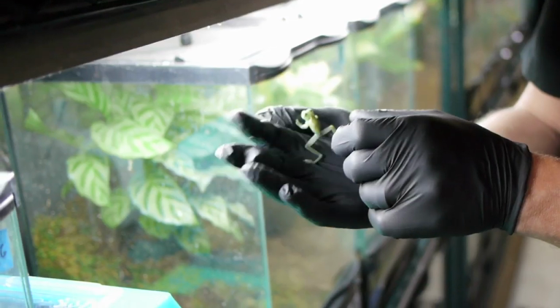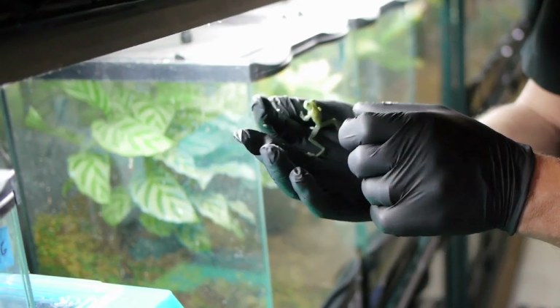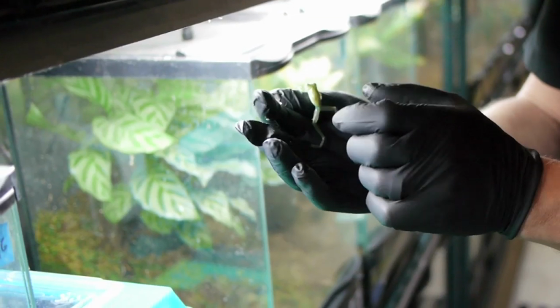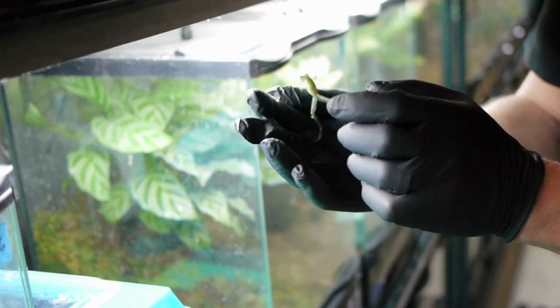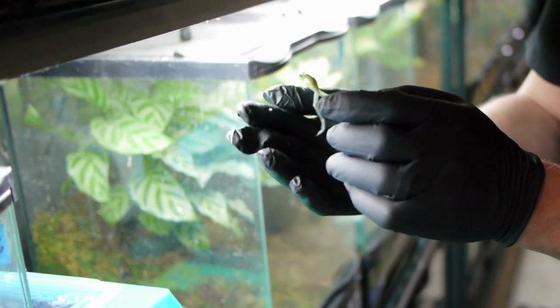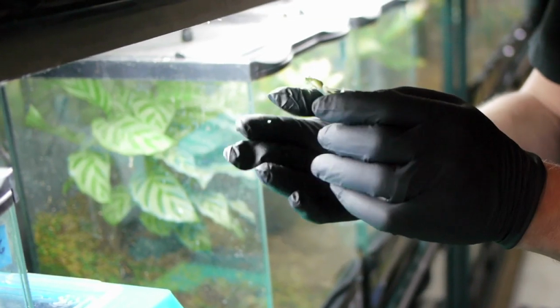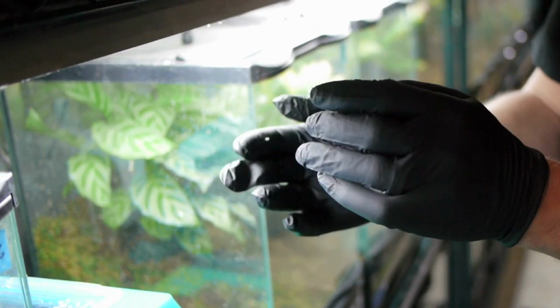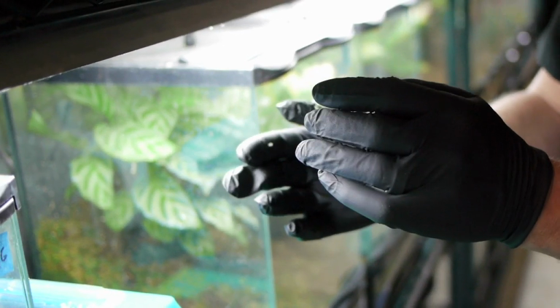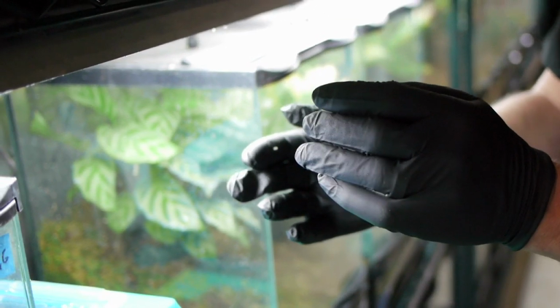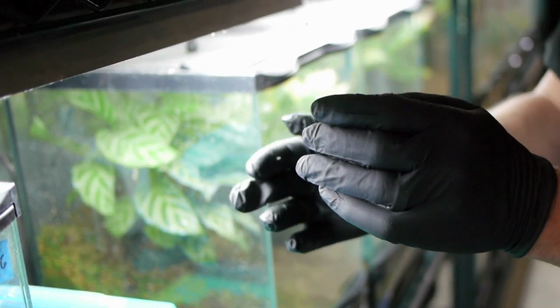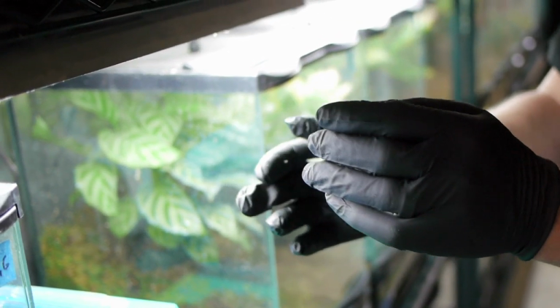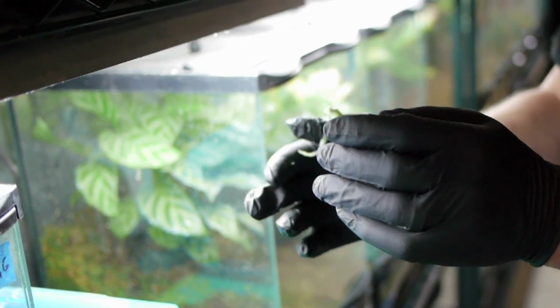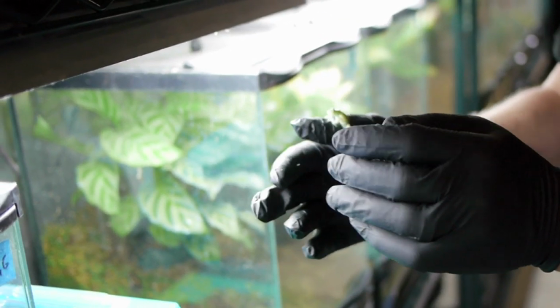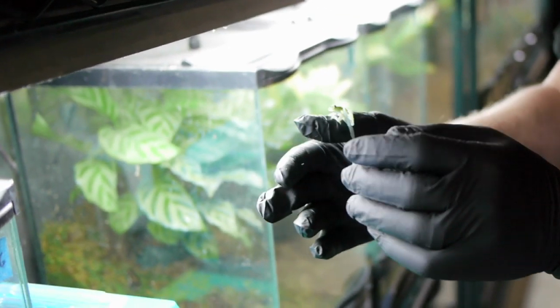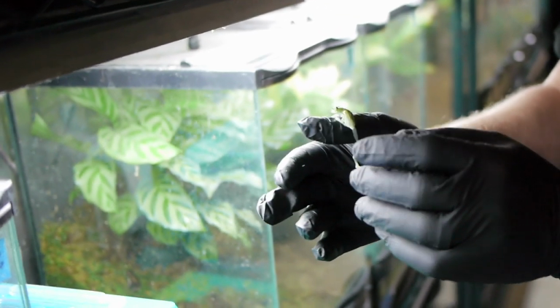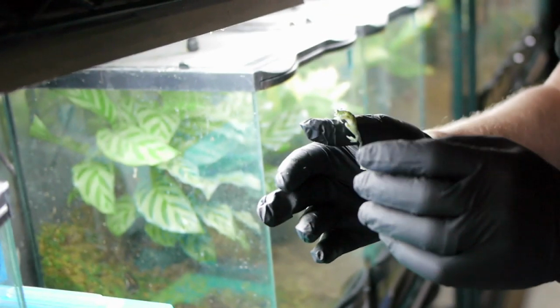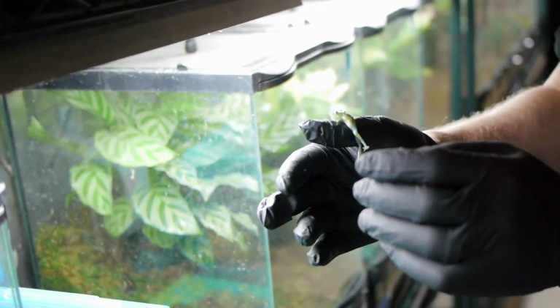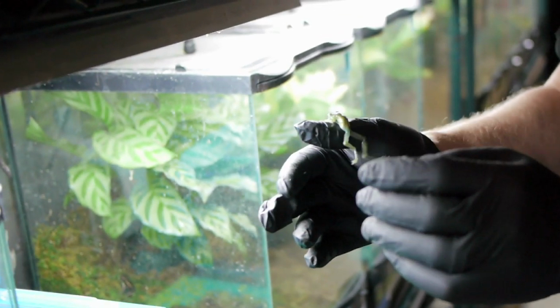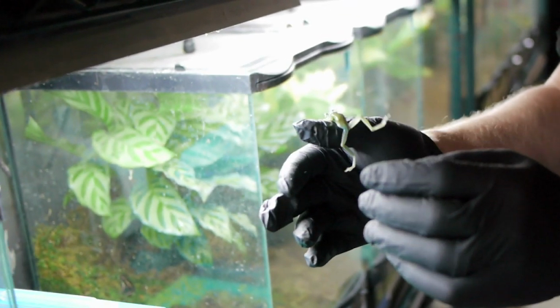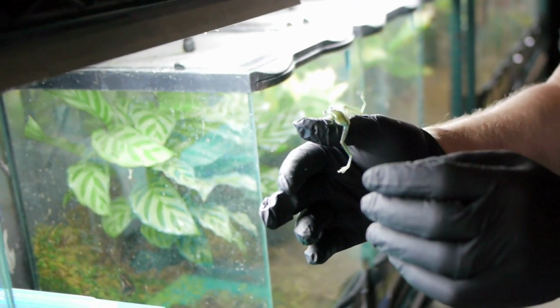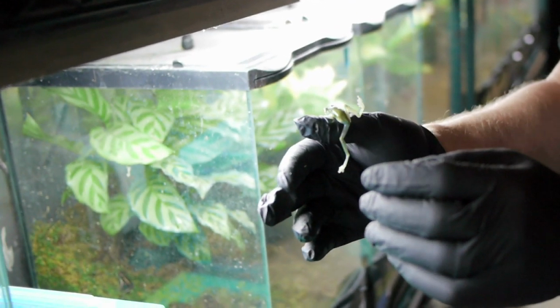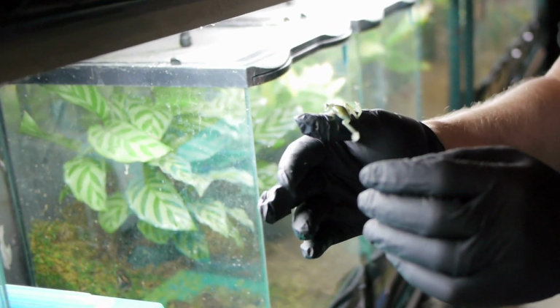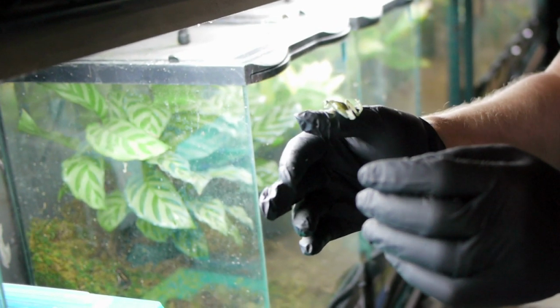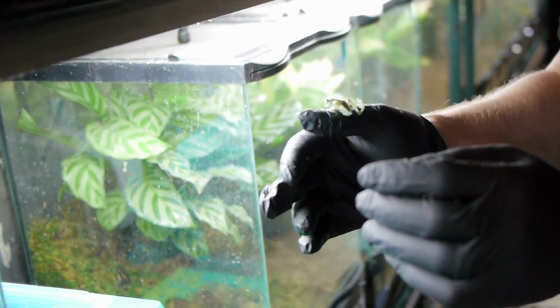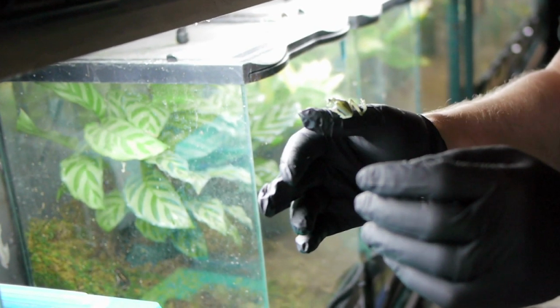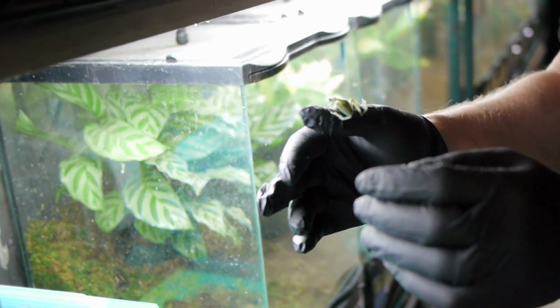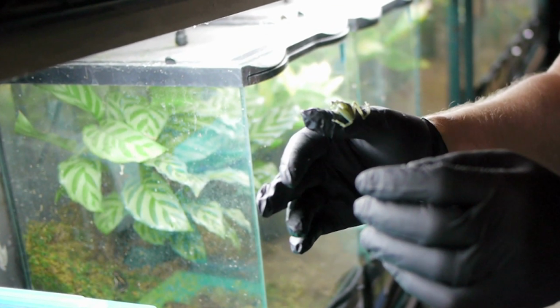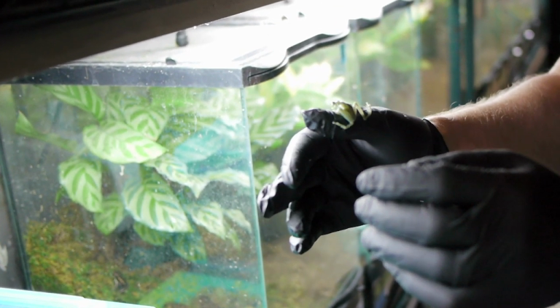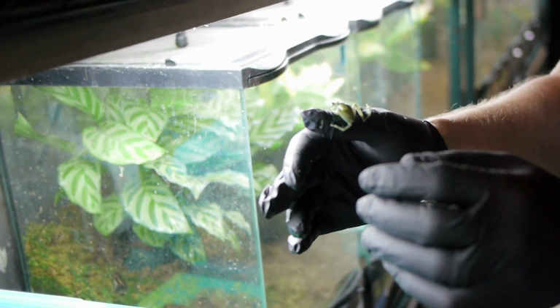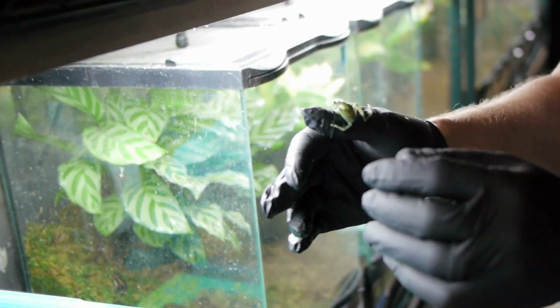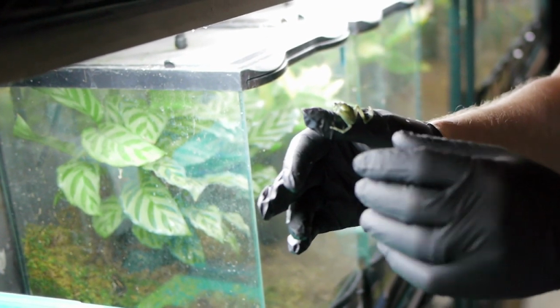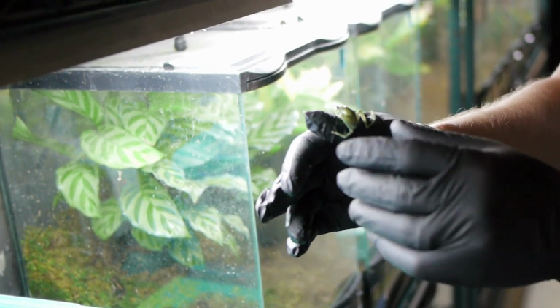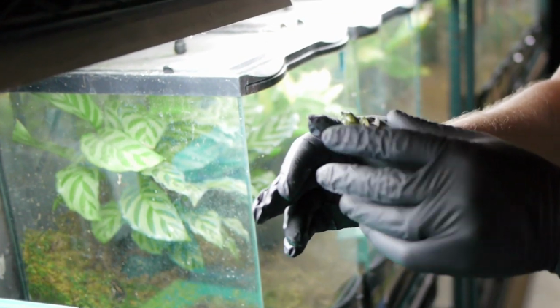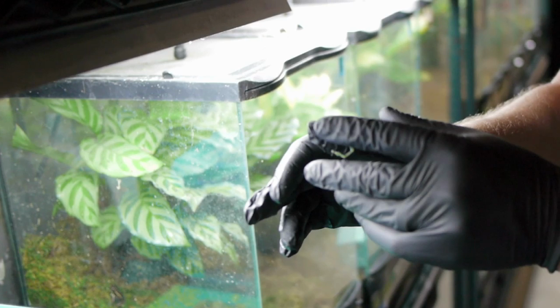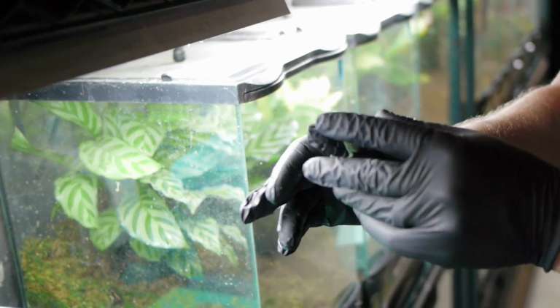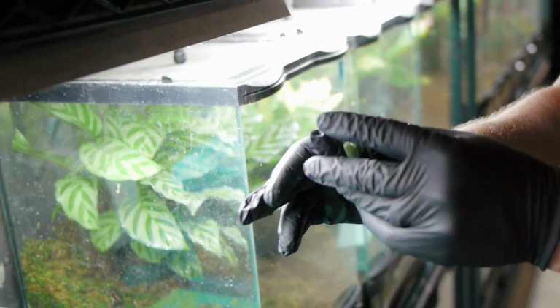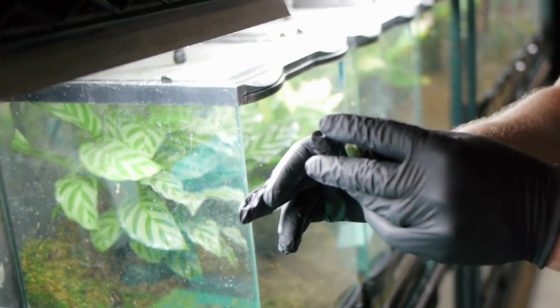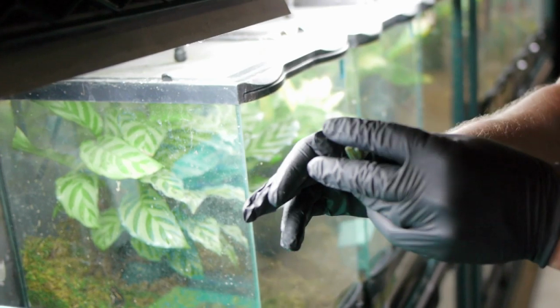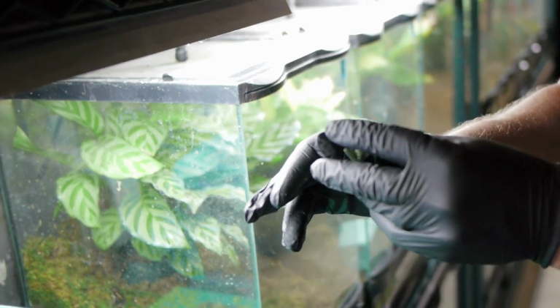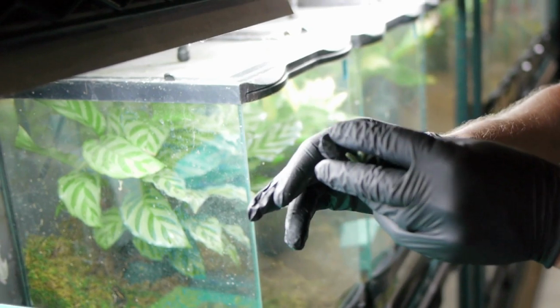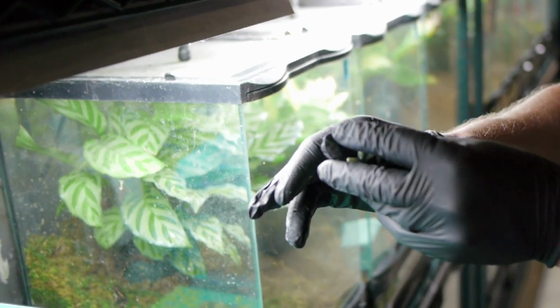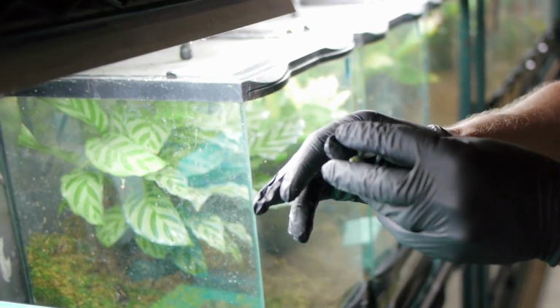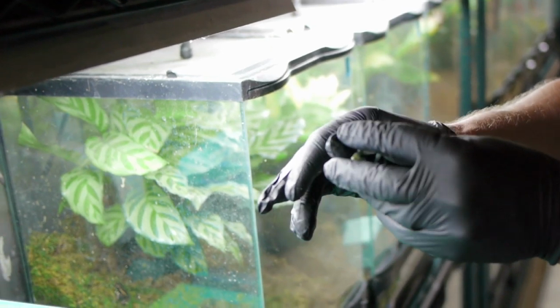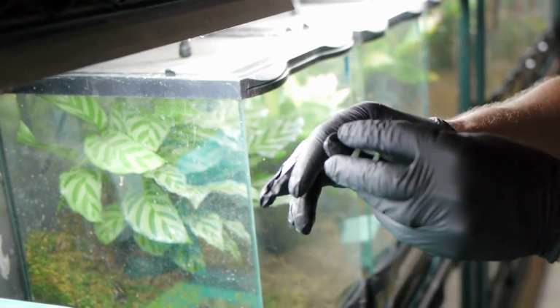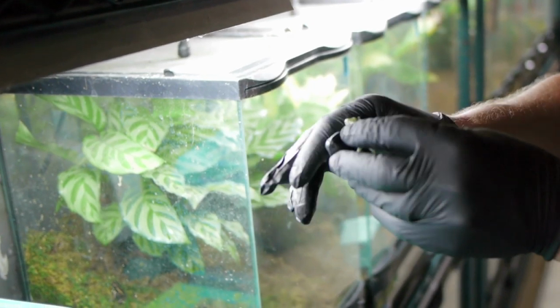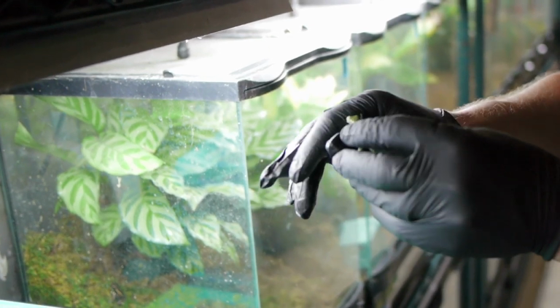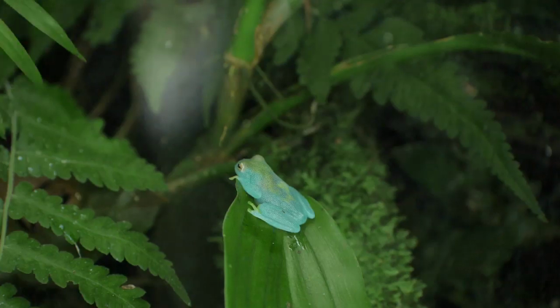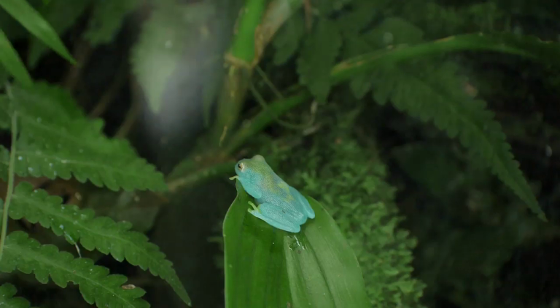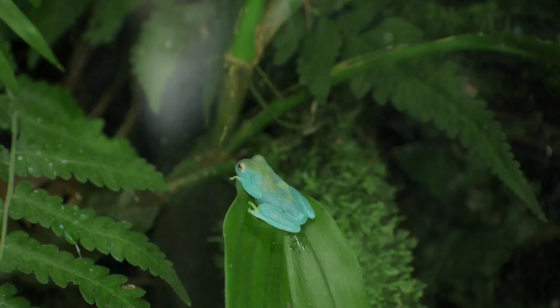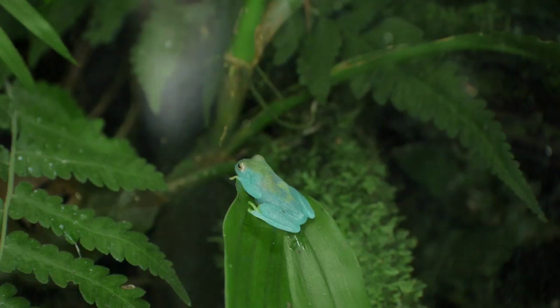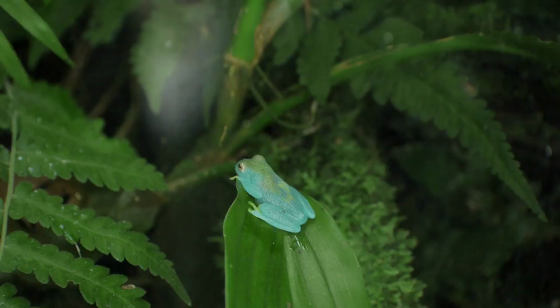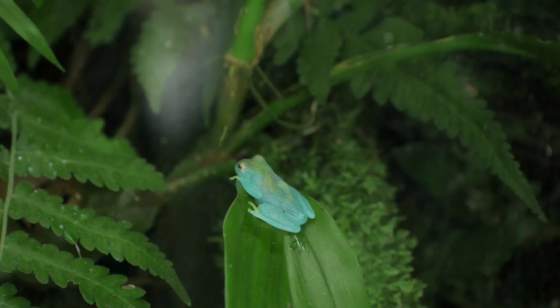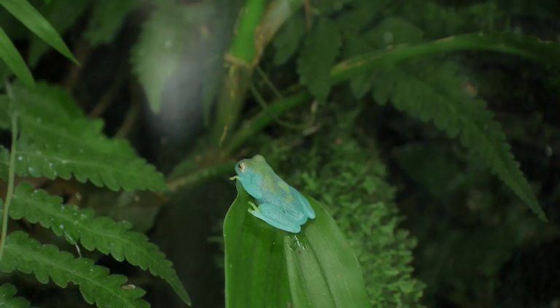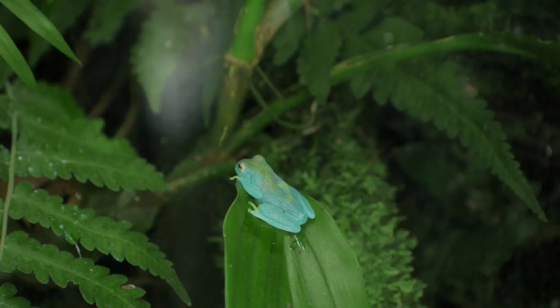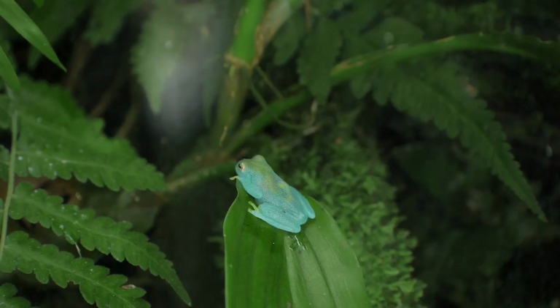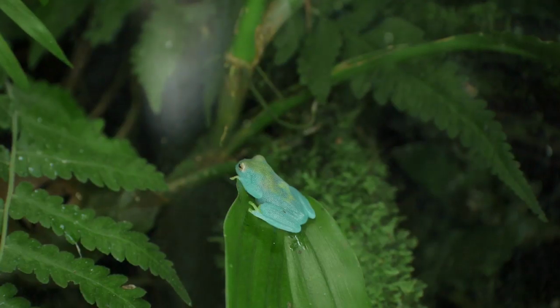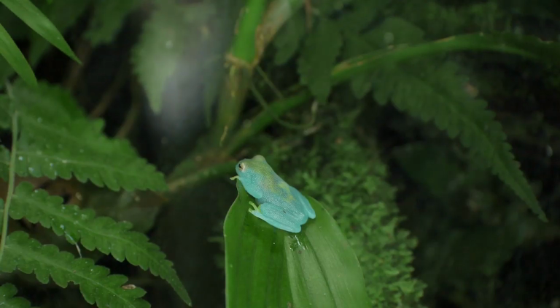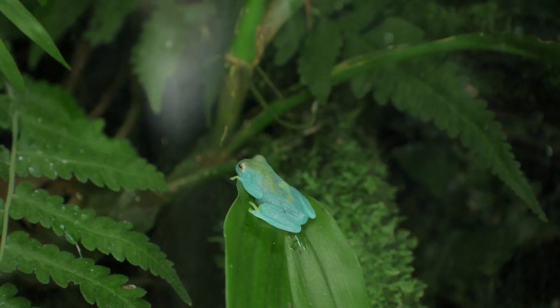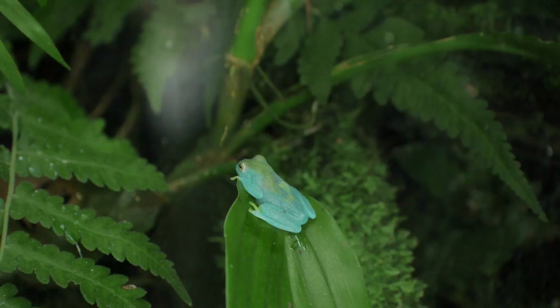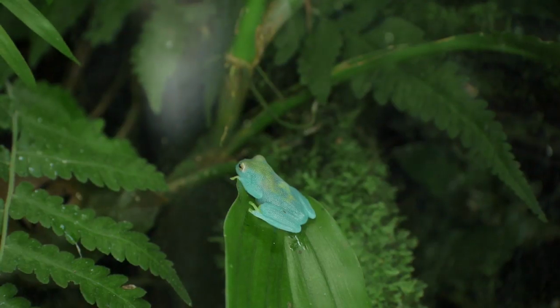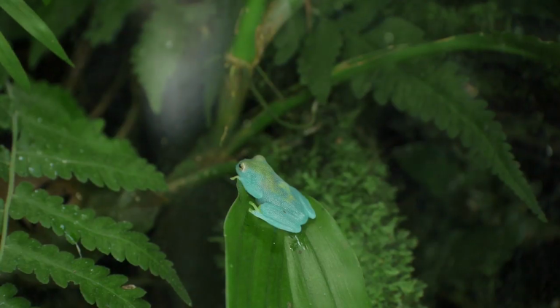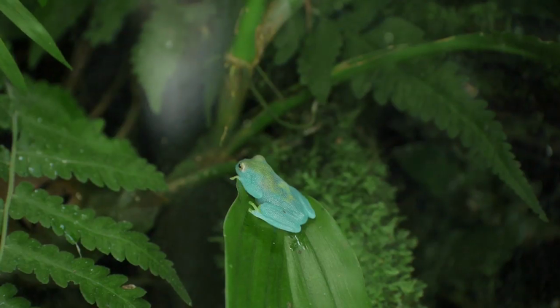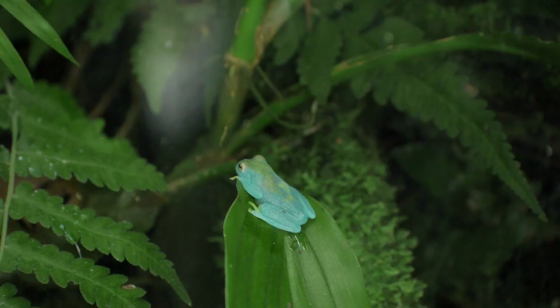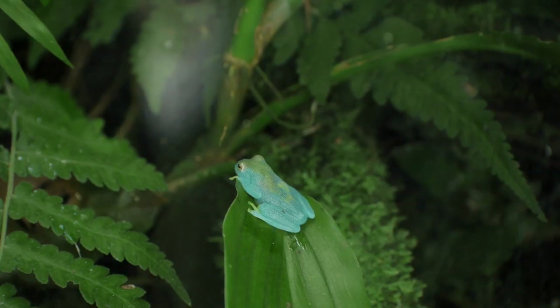There are over 150 species of glass frogs, each slightly different, but all remarkable.